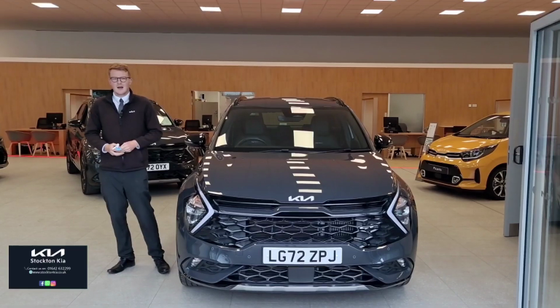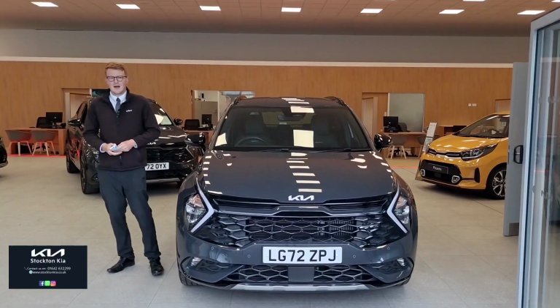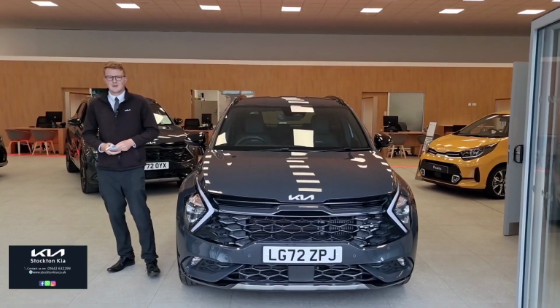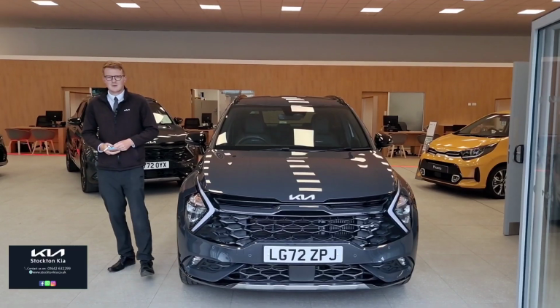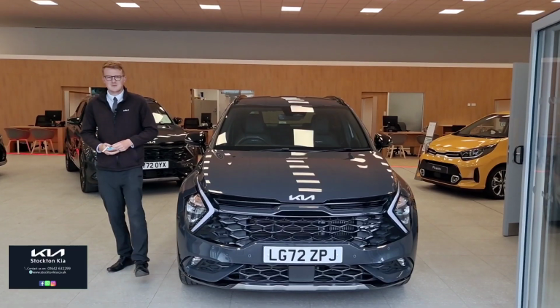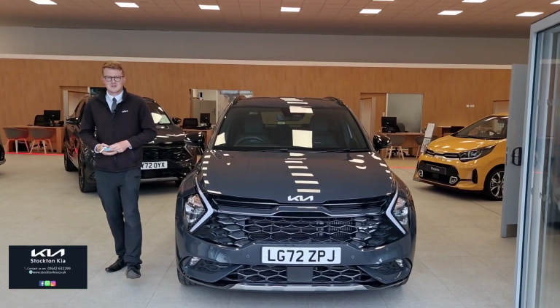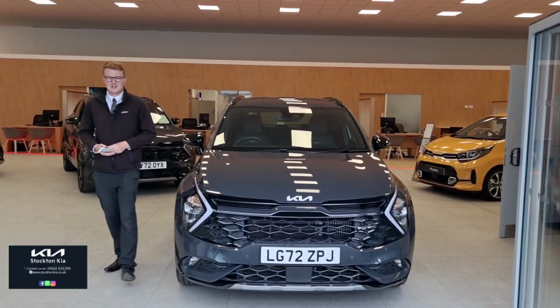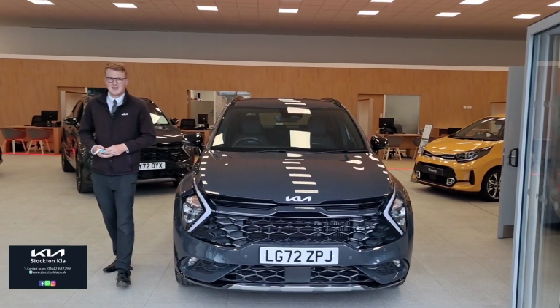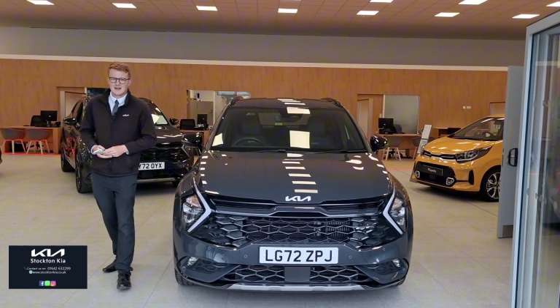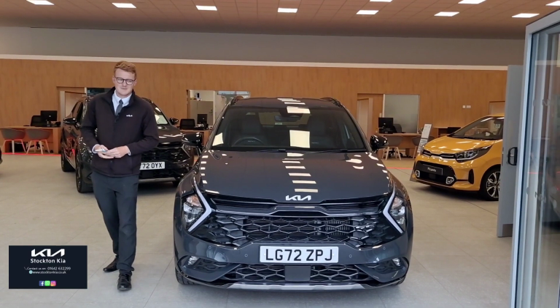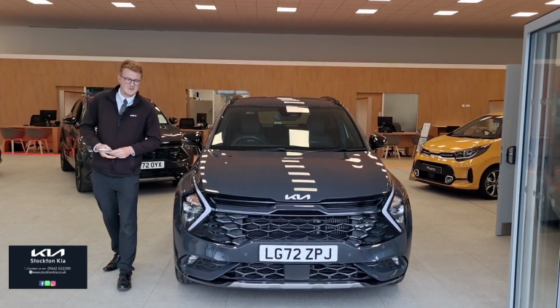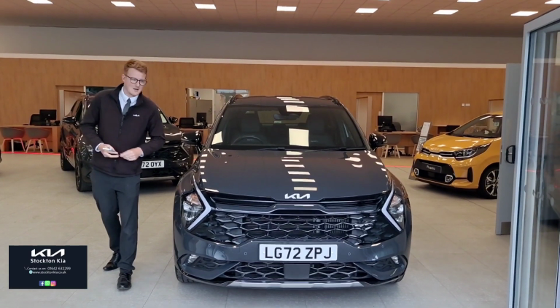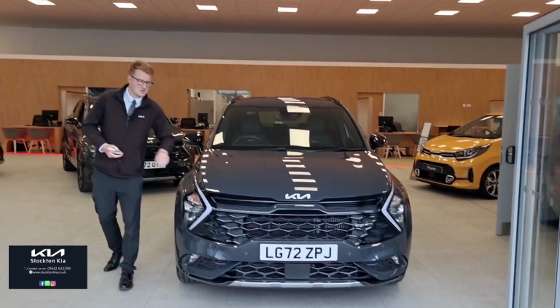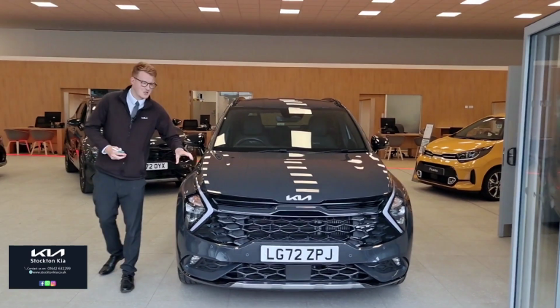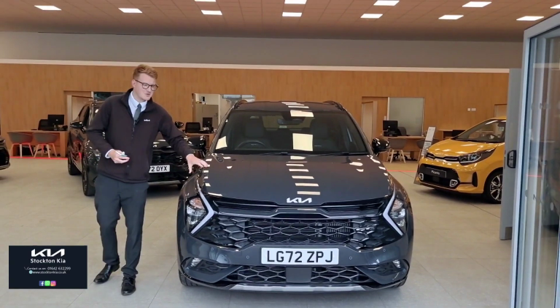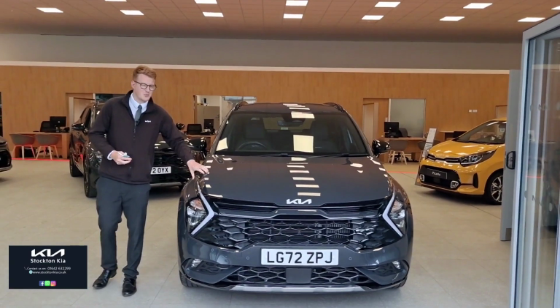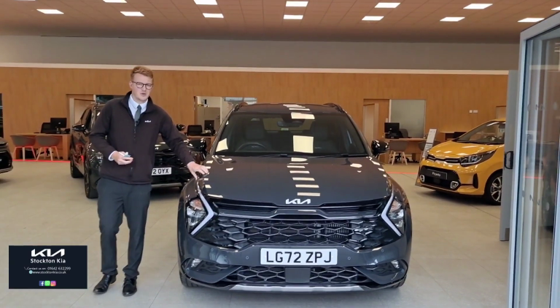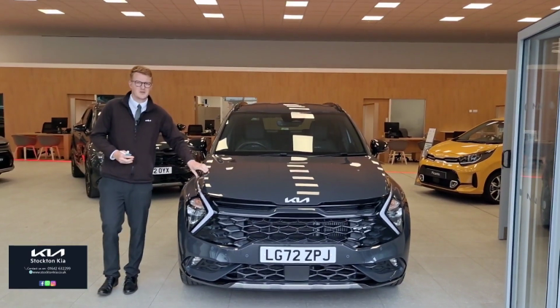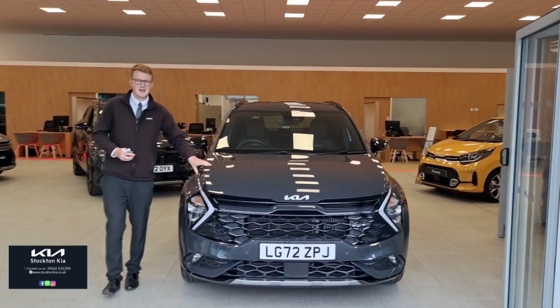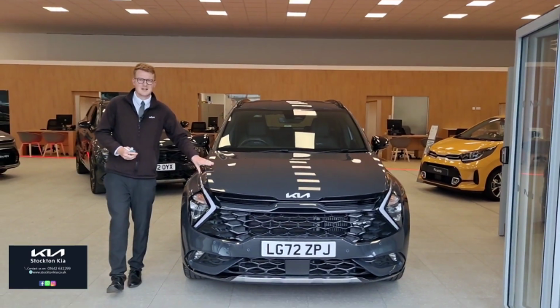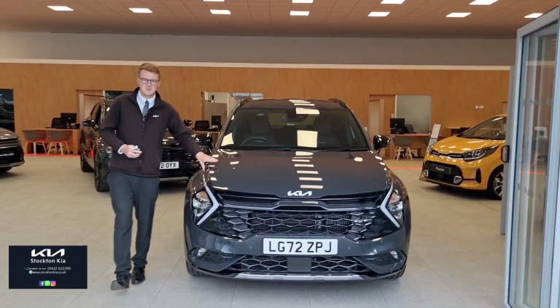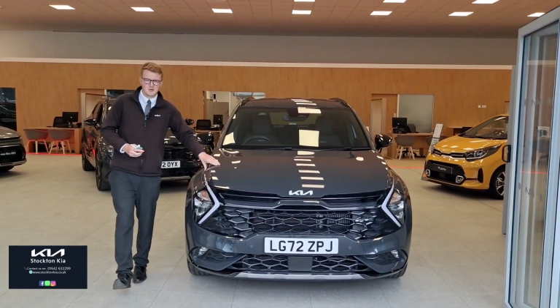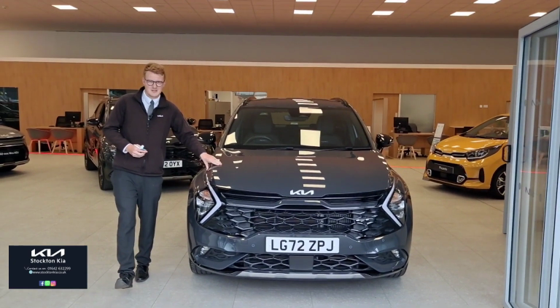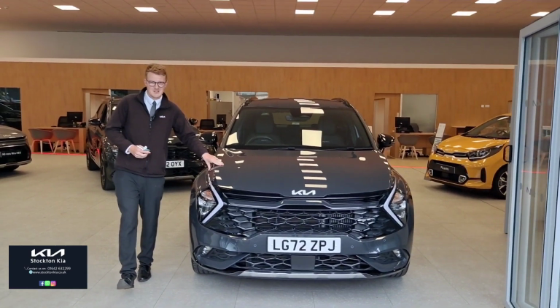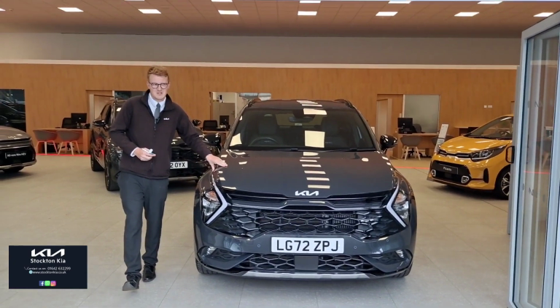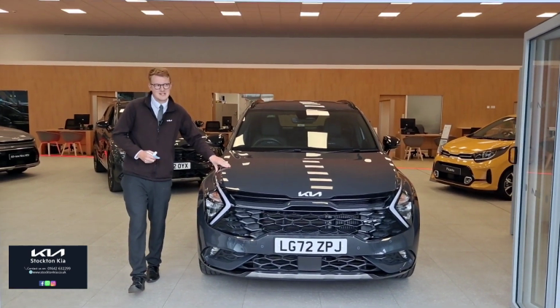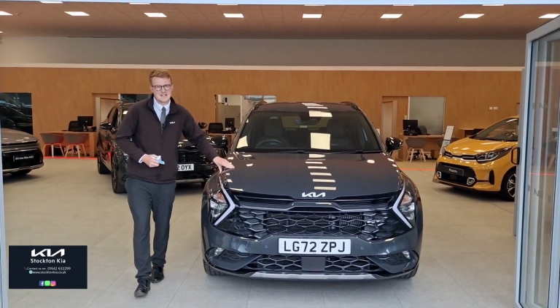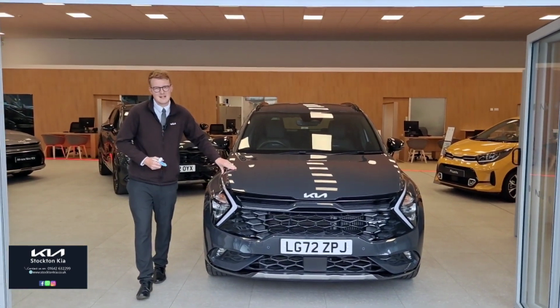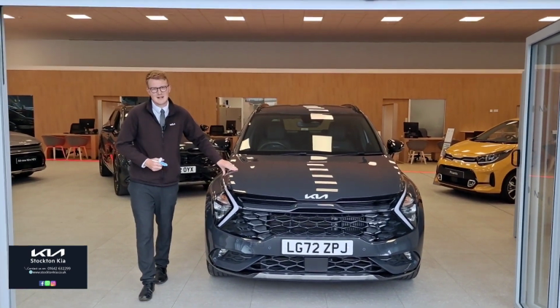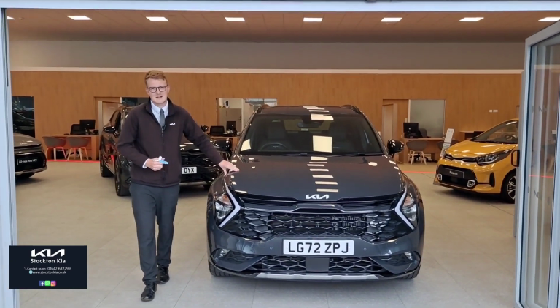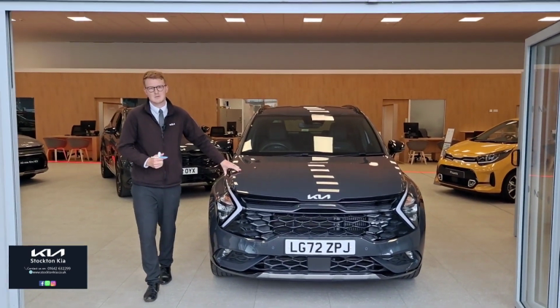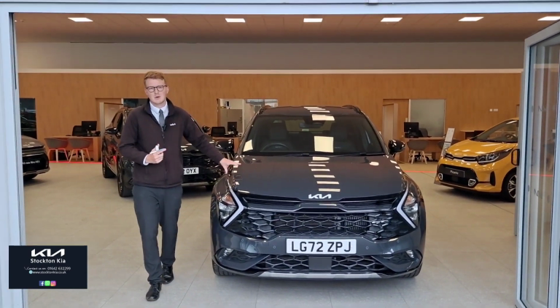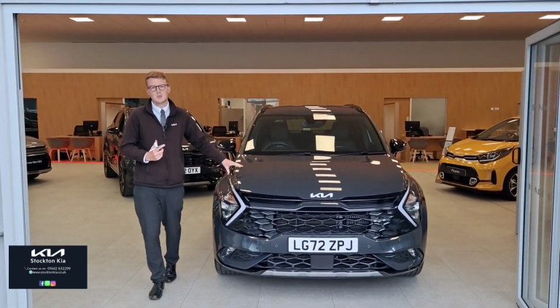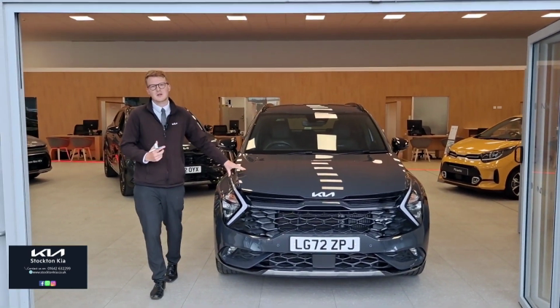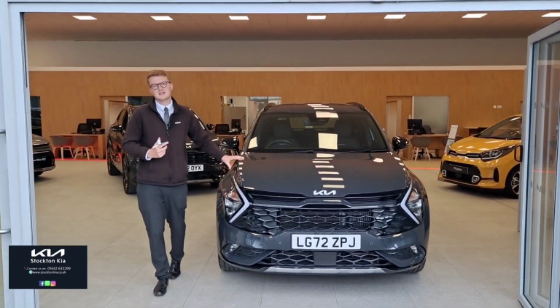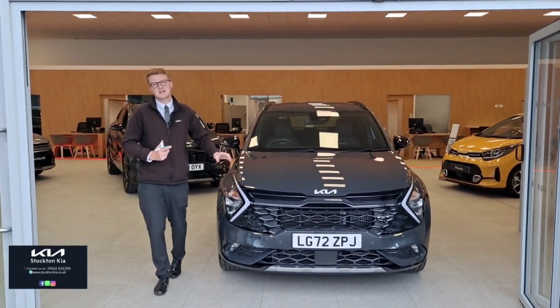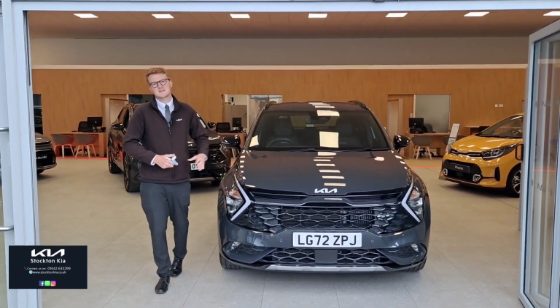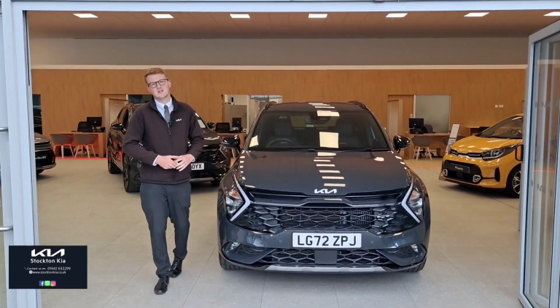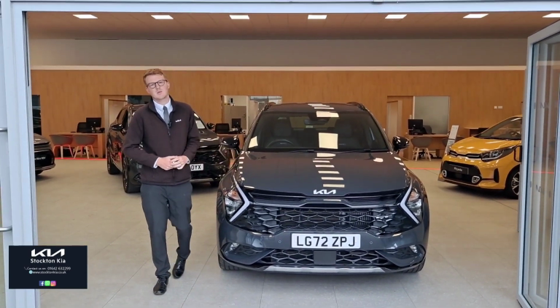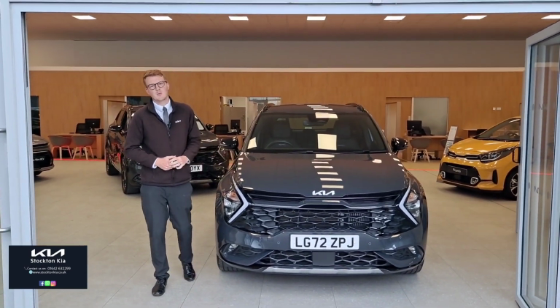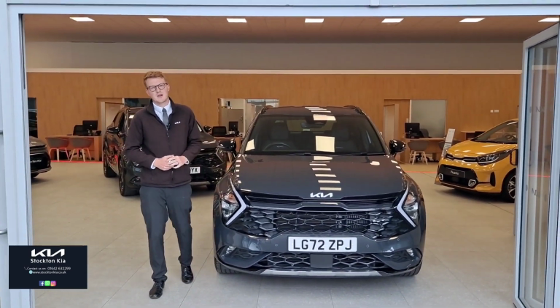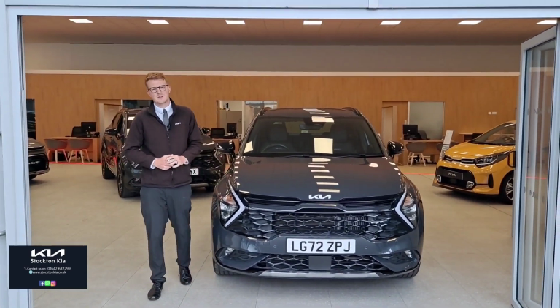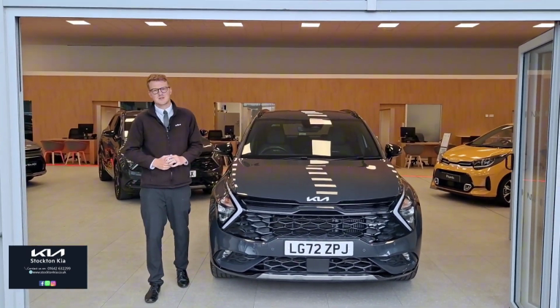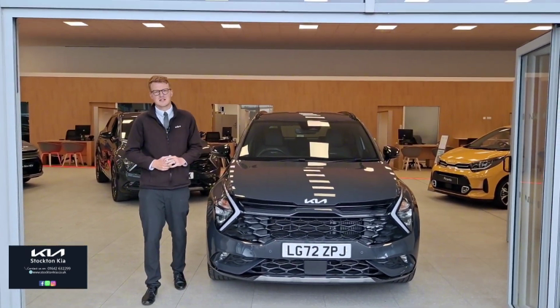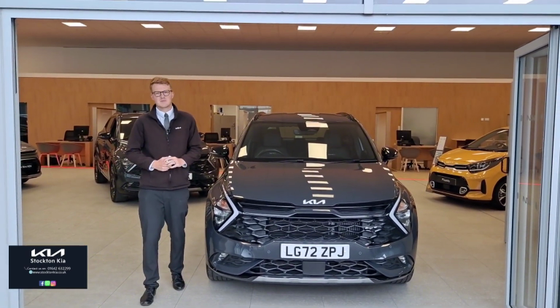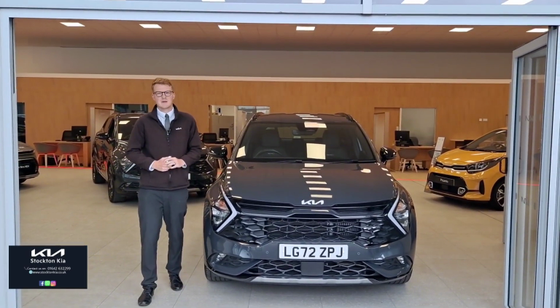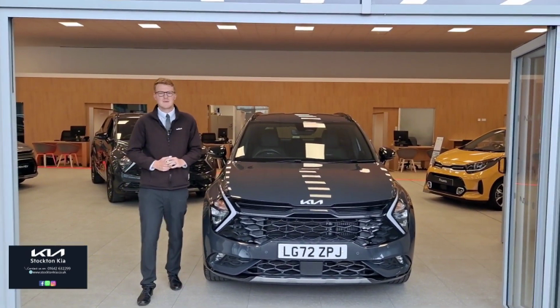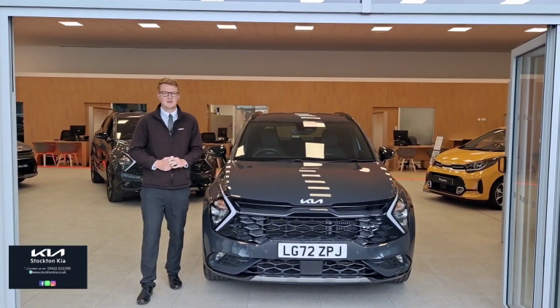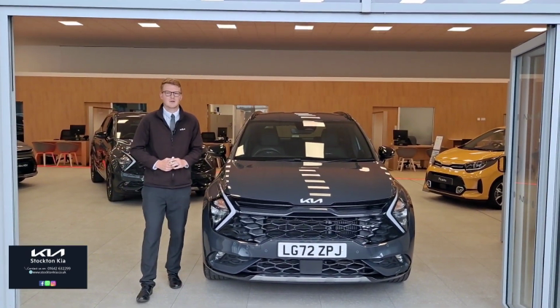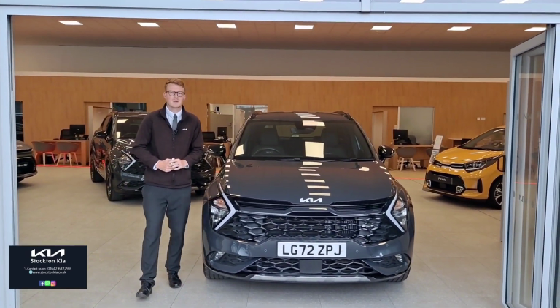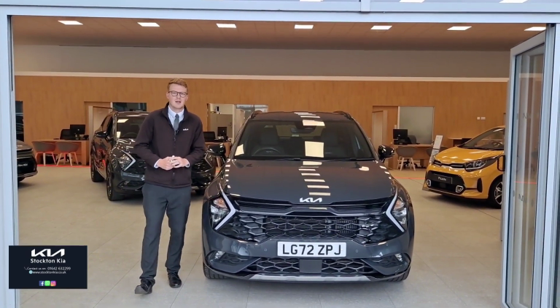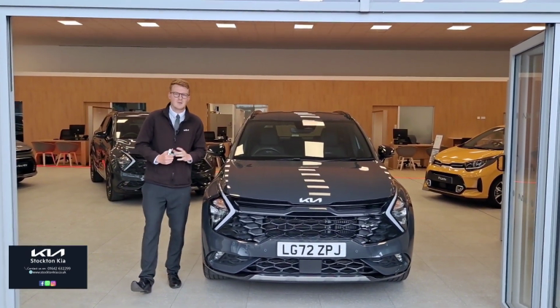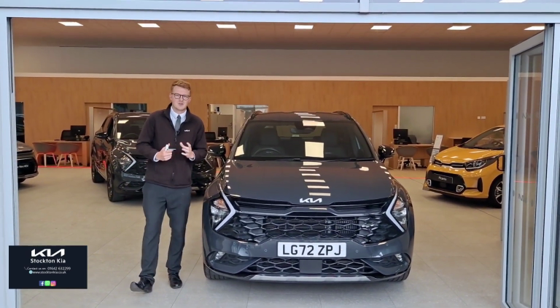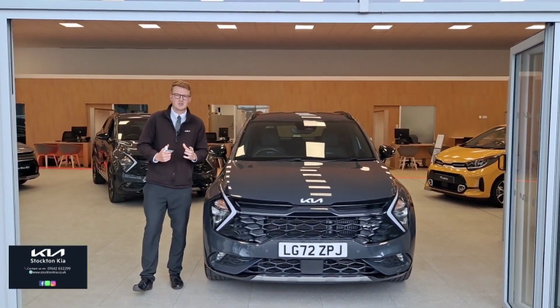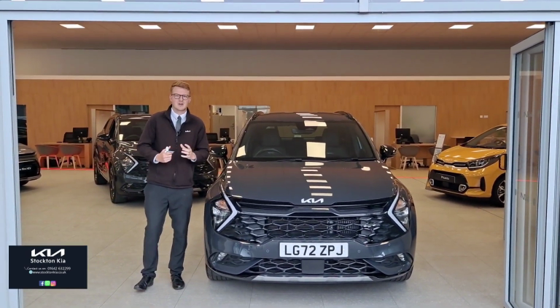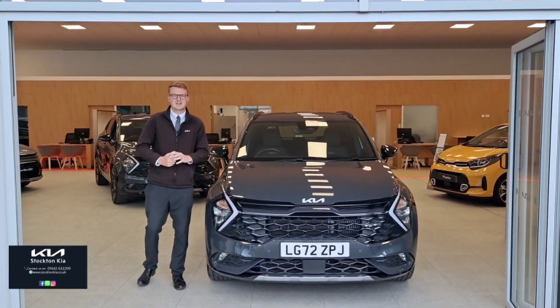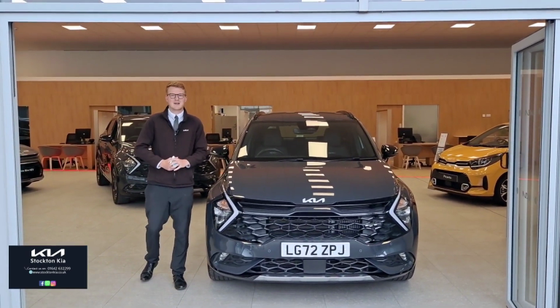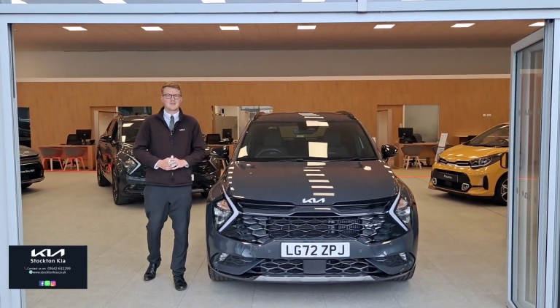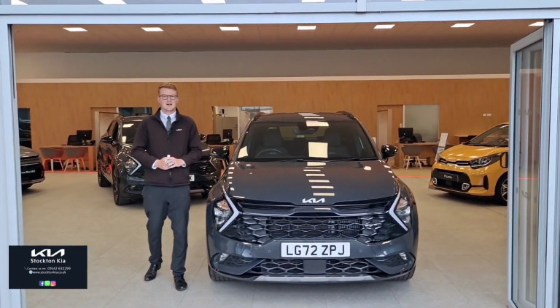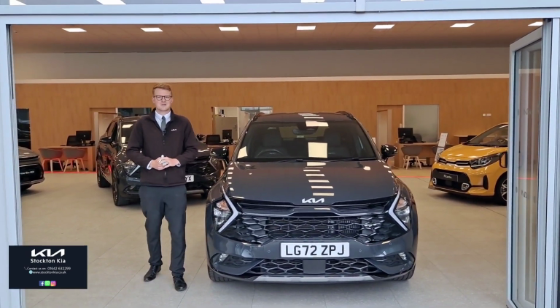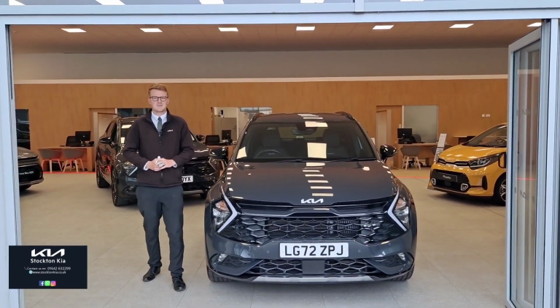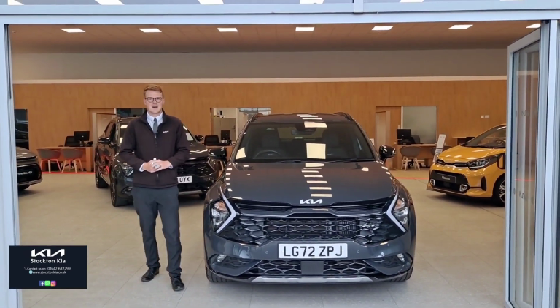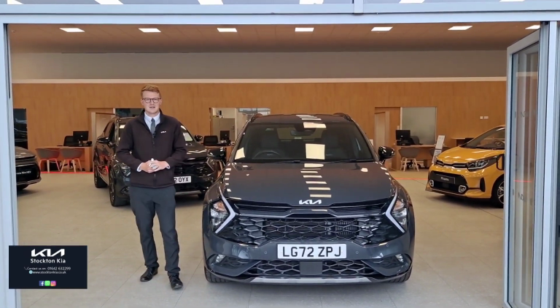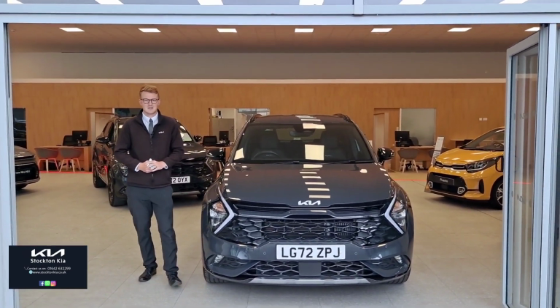Hi there, welcome to Stockton Kia. Today we've got this used approved Kia Sportage GT Line — it's a 1.6 turbo petrol, 6-speed manual with just over 10,000 miles.